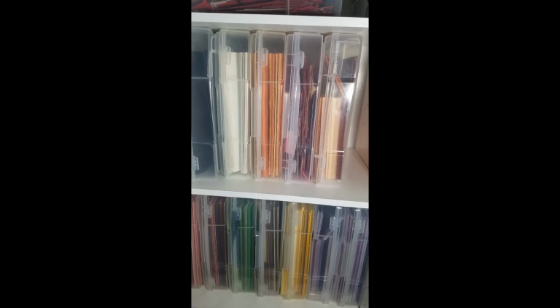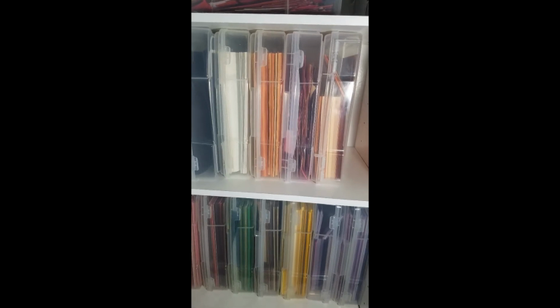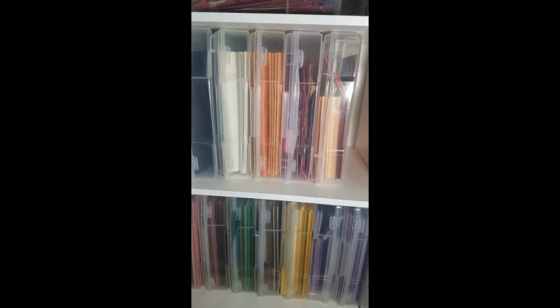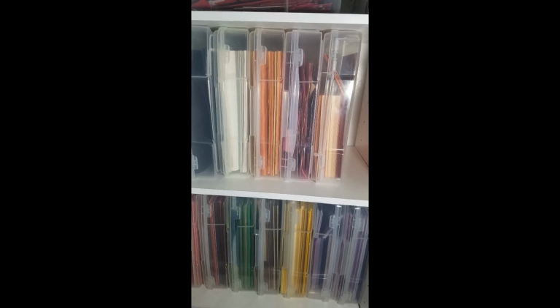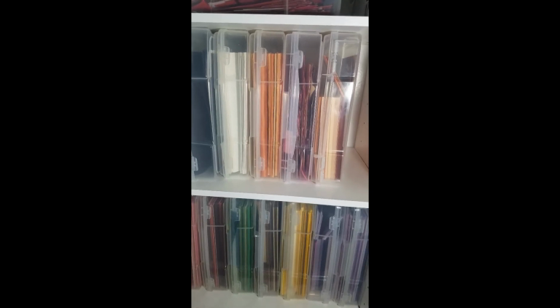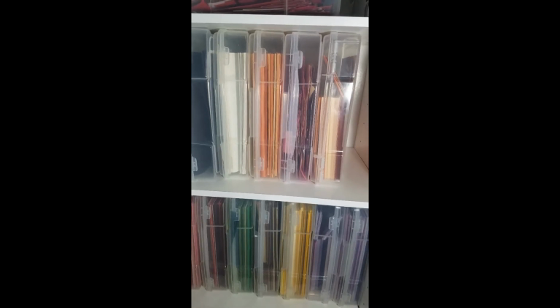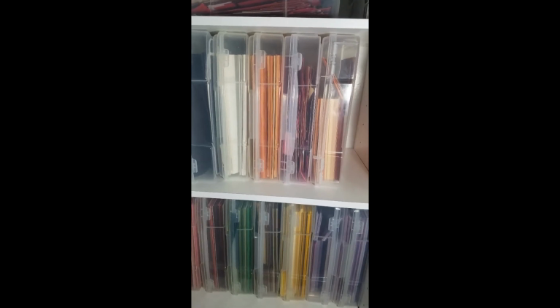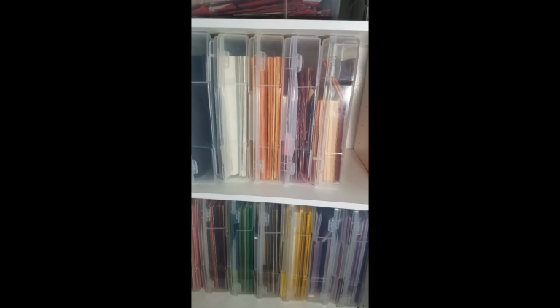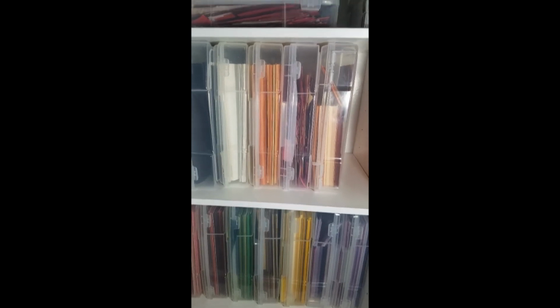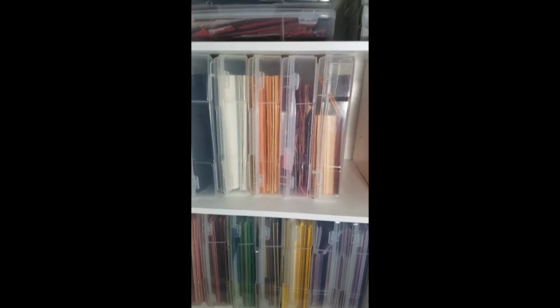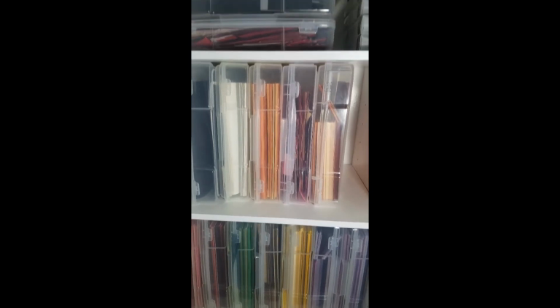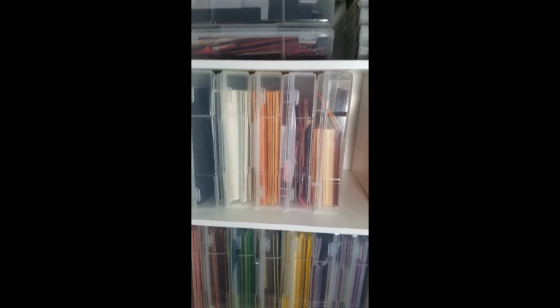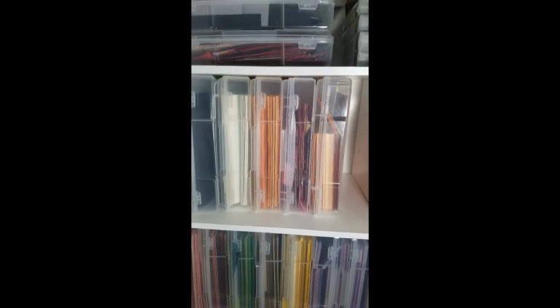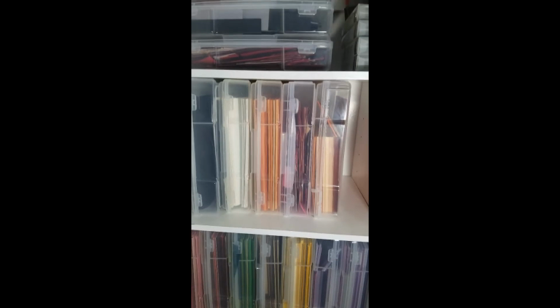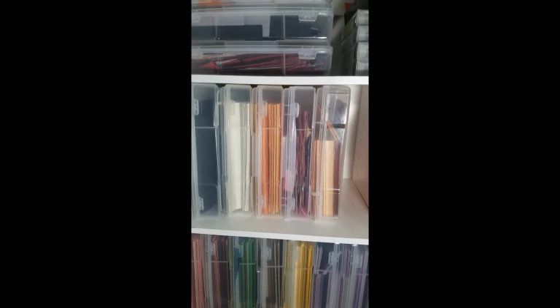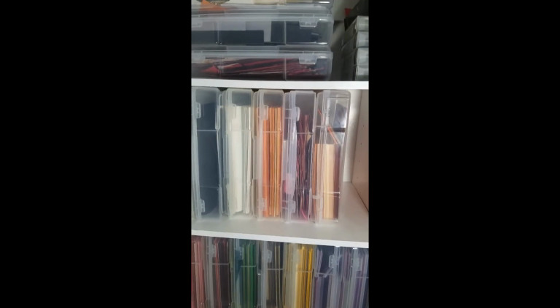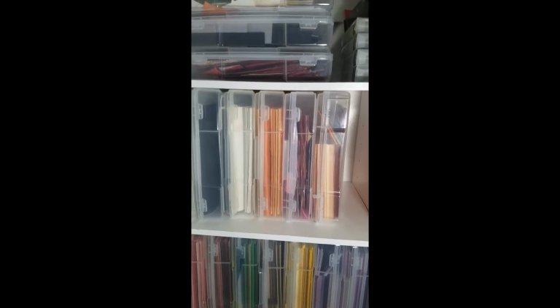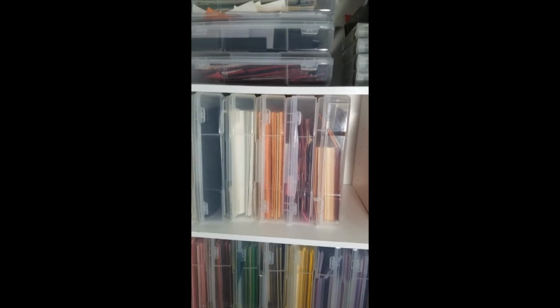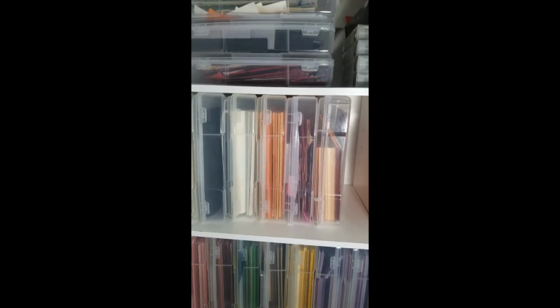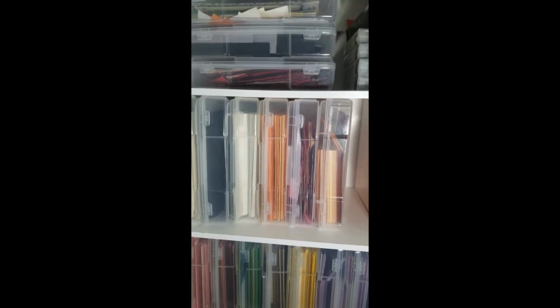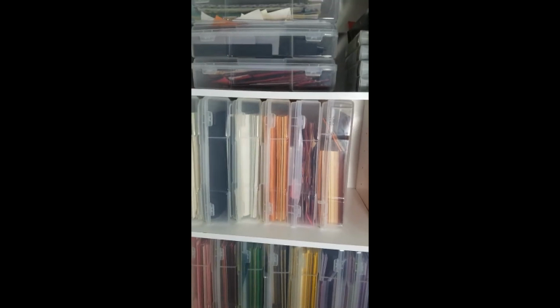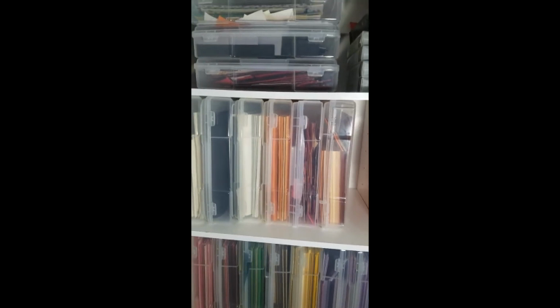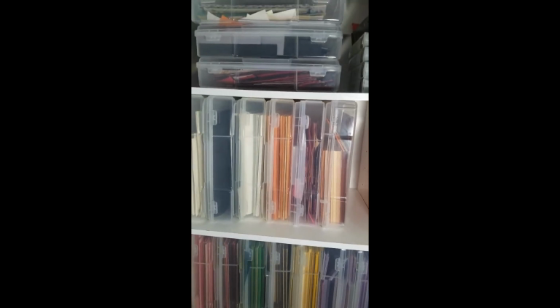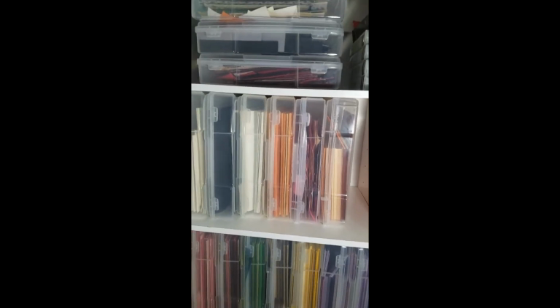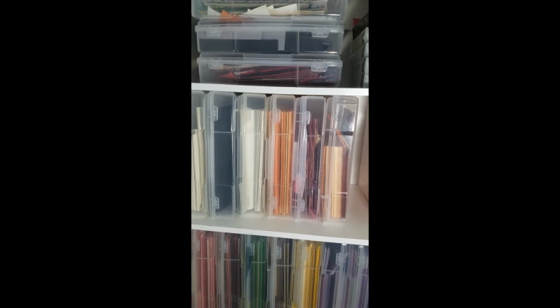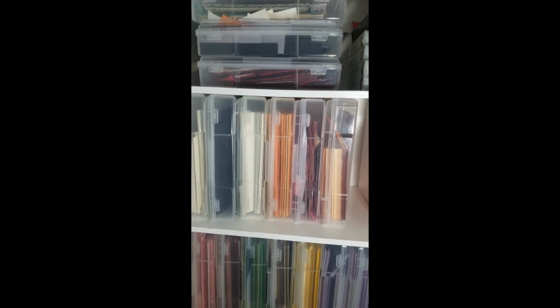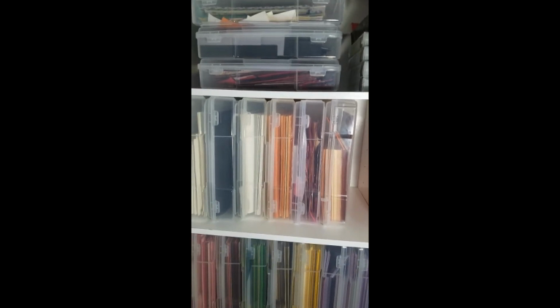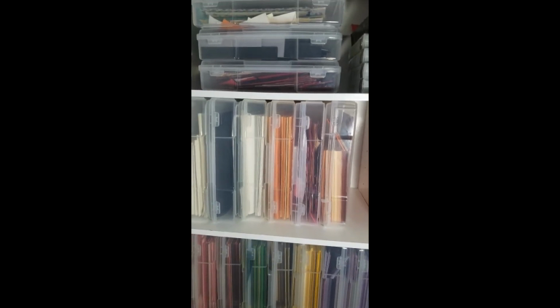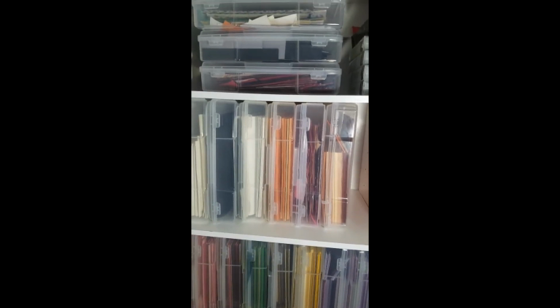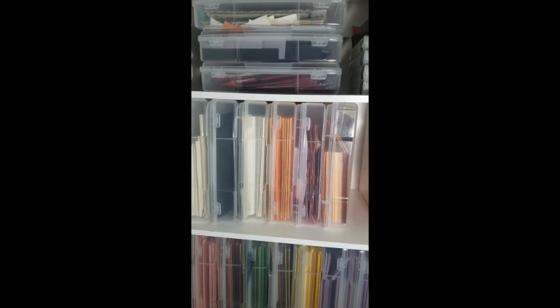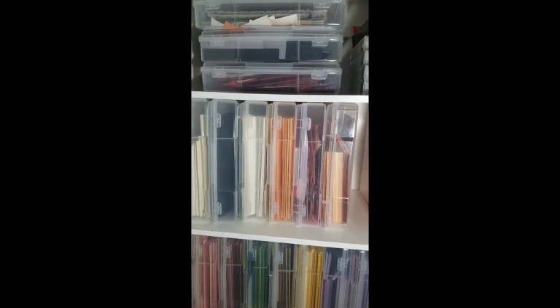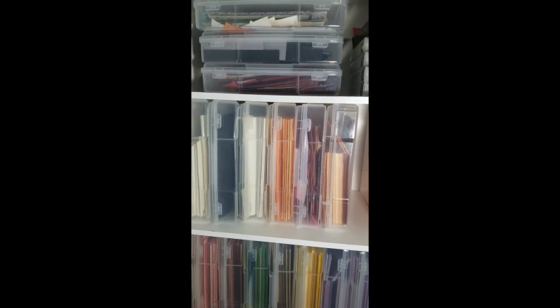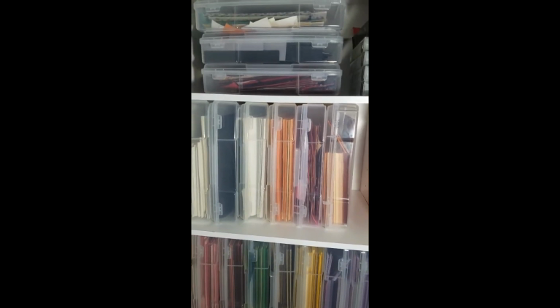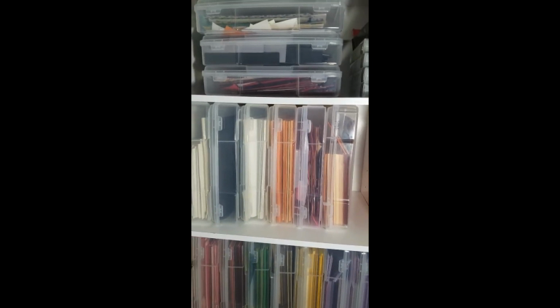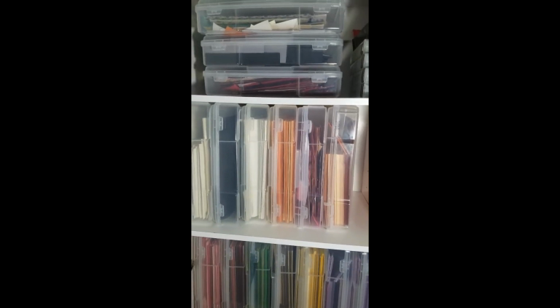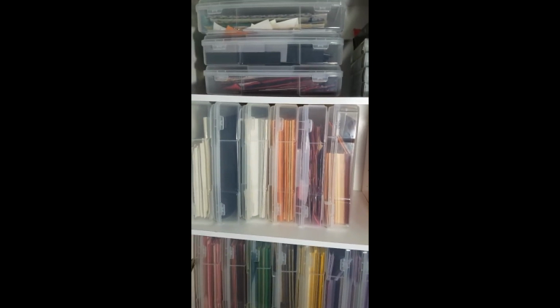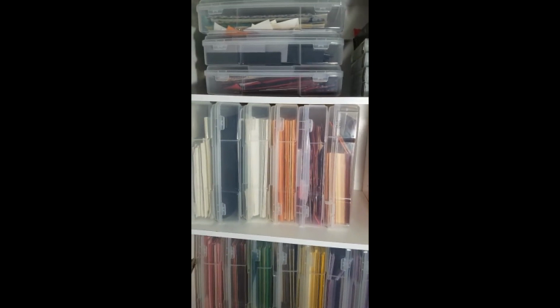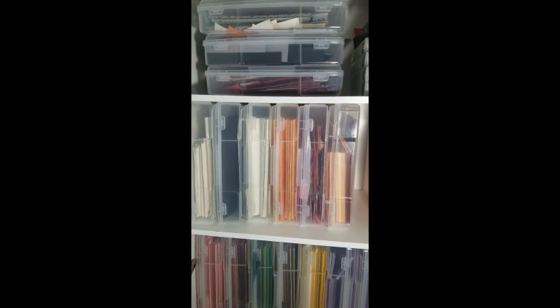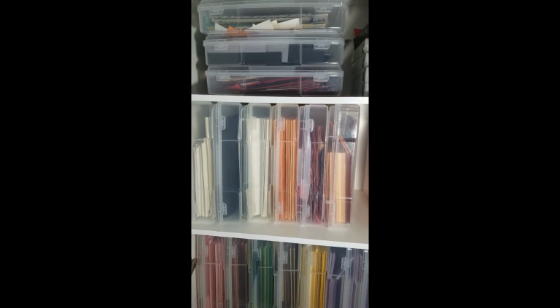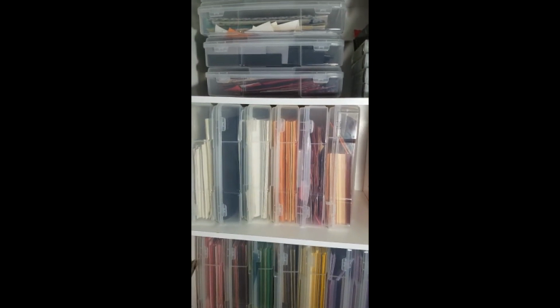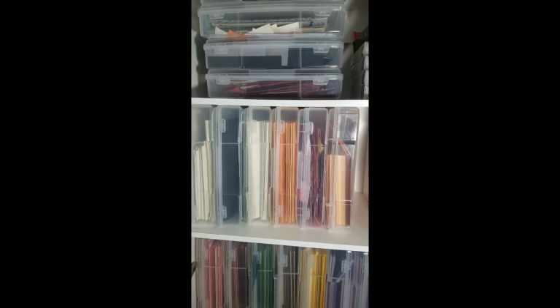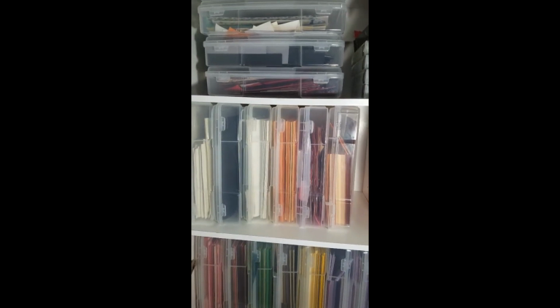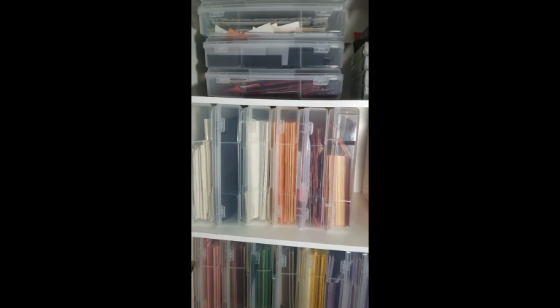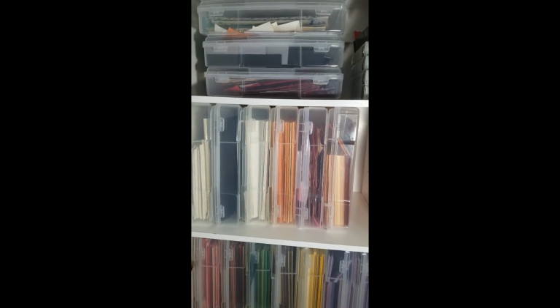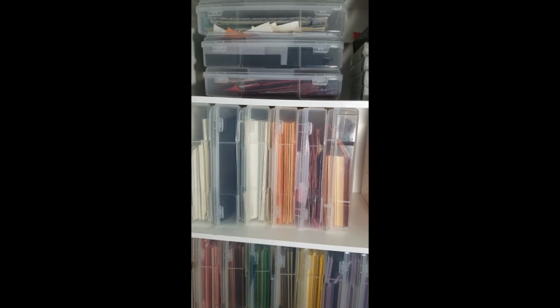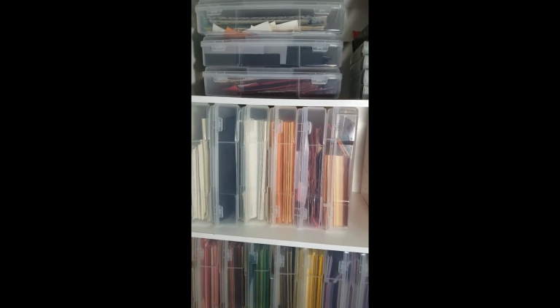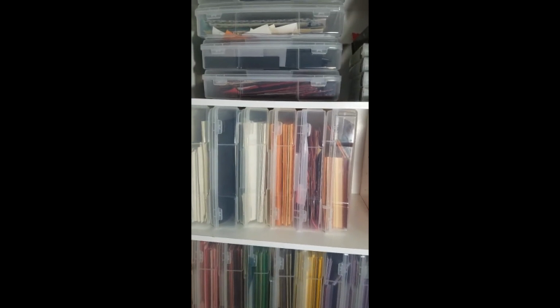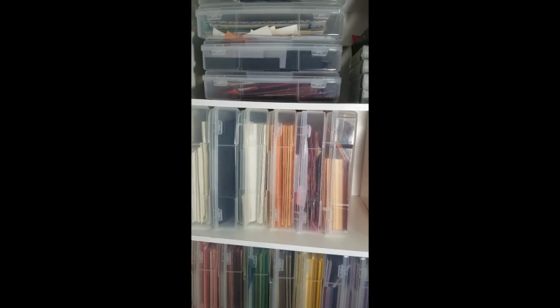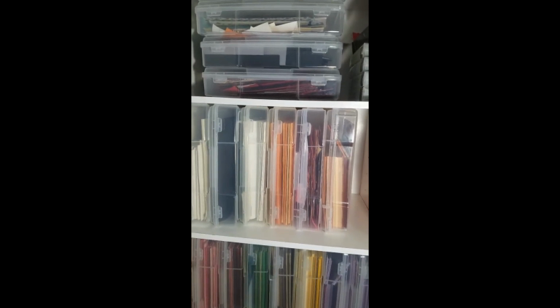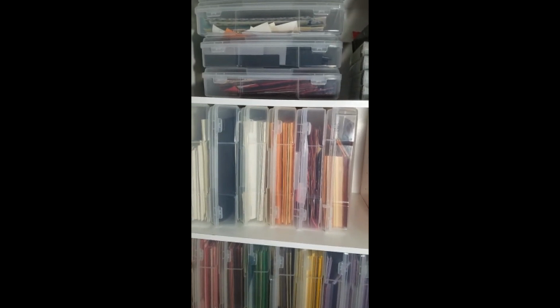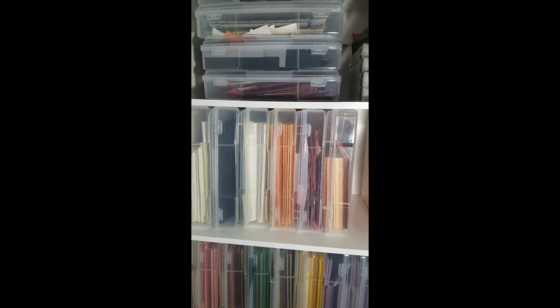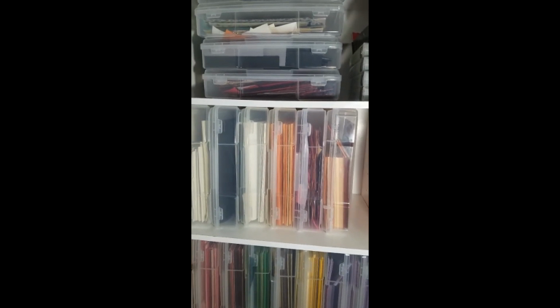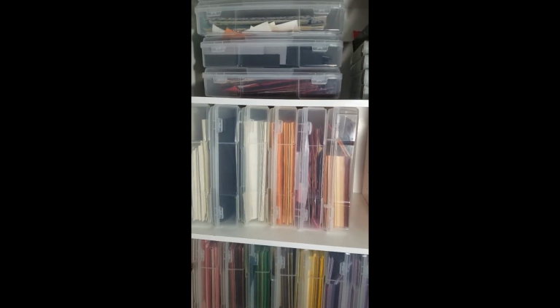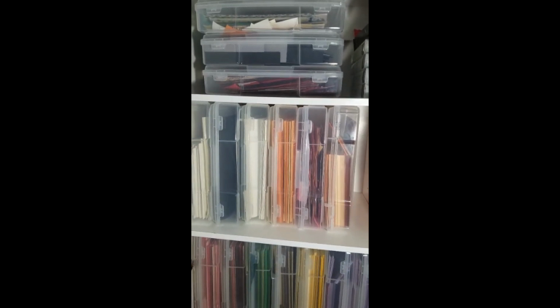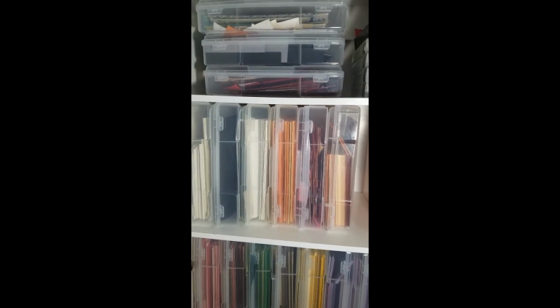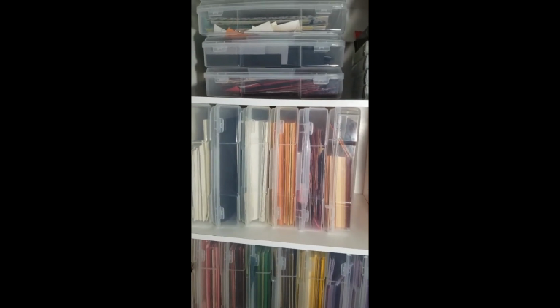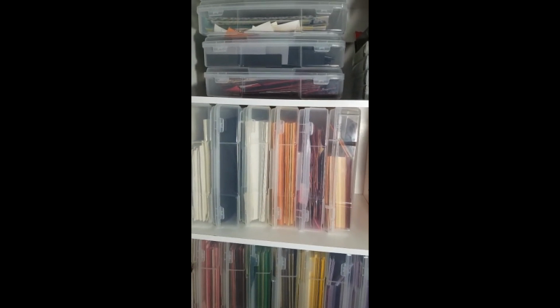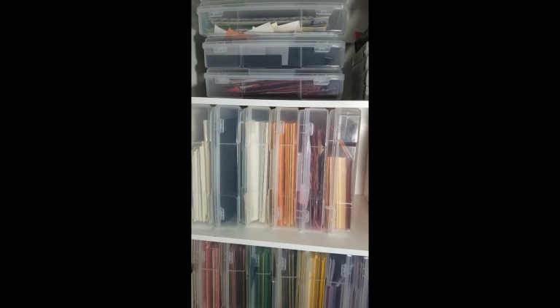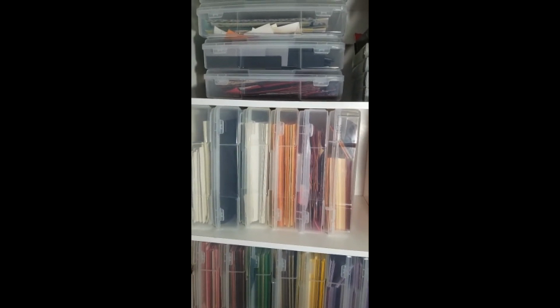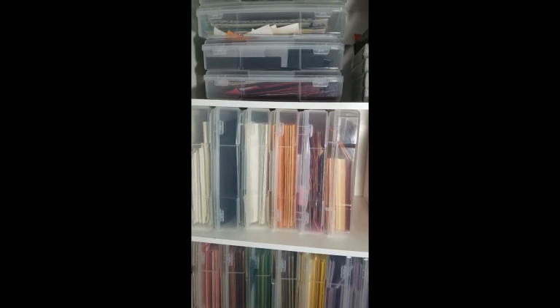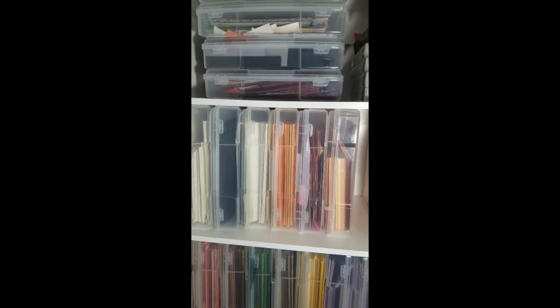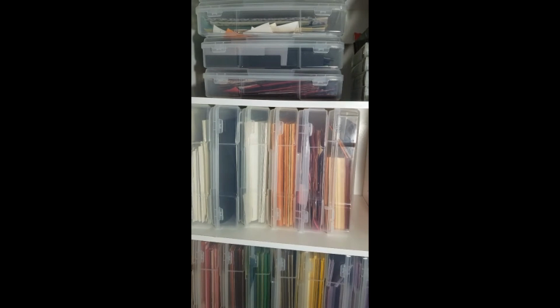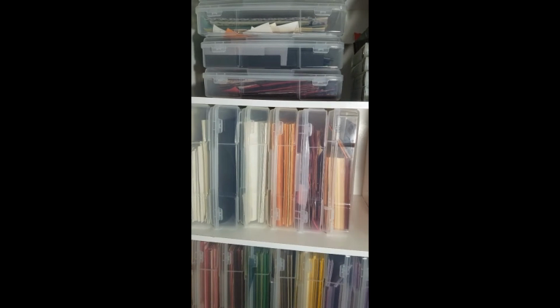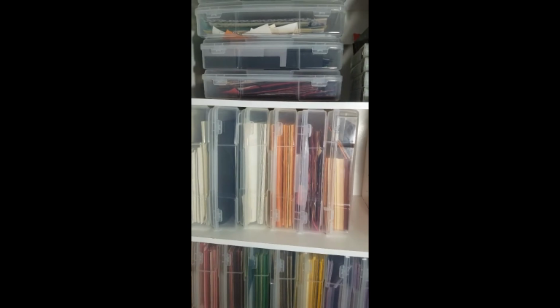Hello Craft Family! This is Nicole from PiecingParadise.com. People are wondering how I store my cardstock.